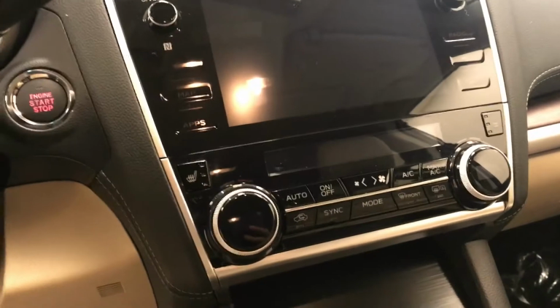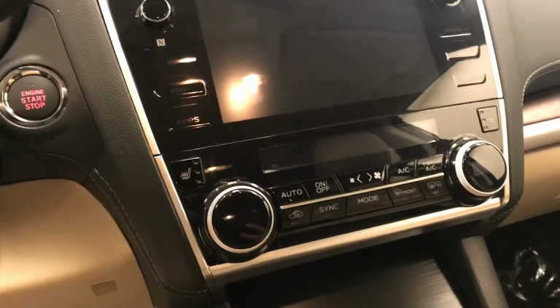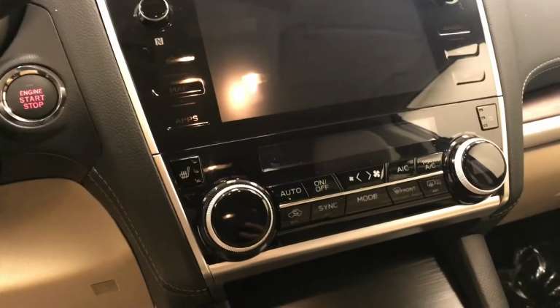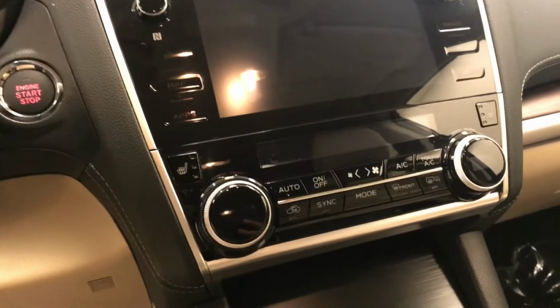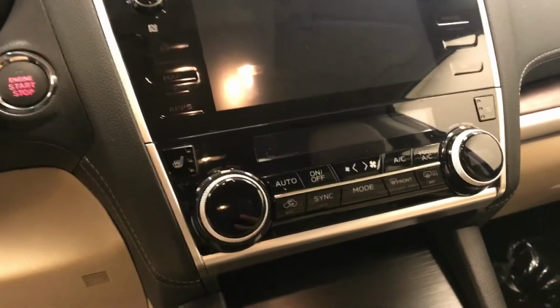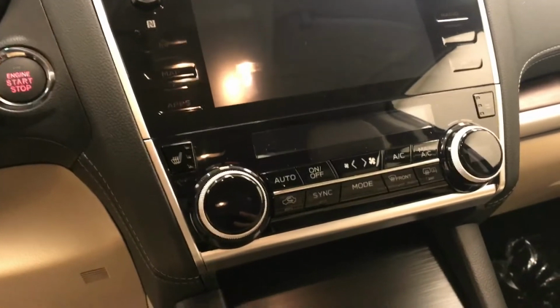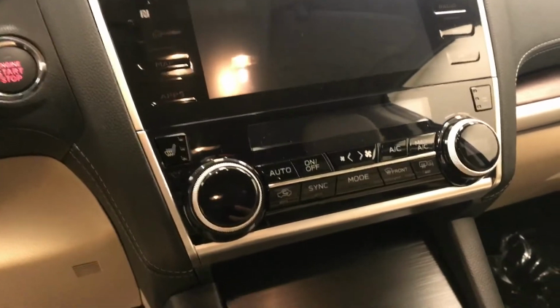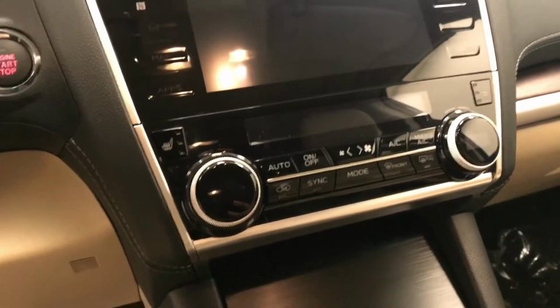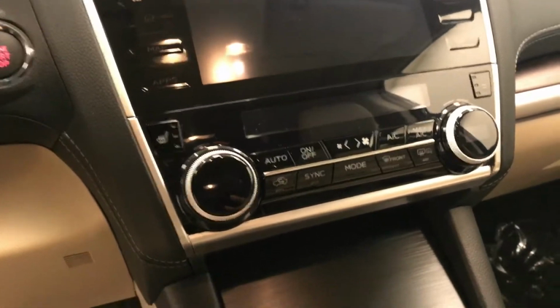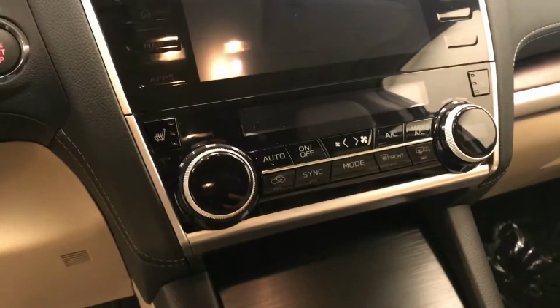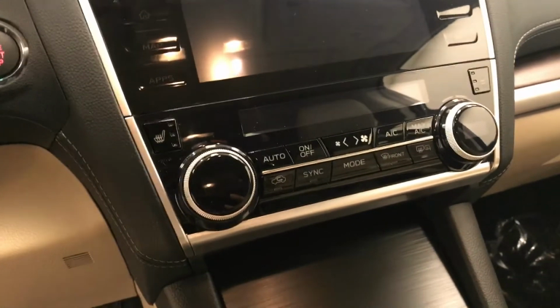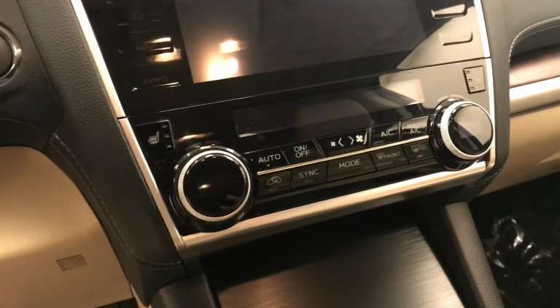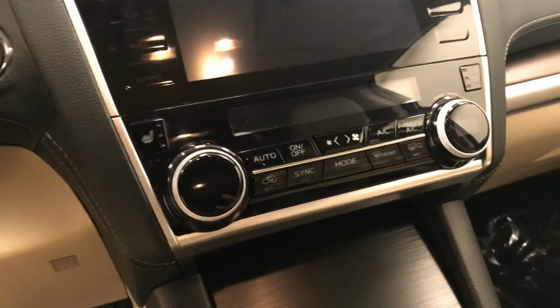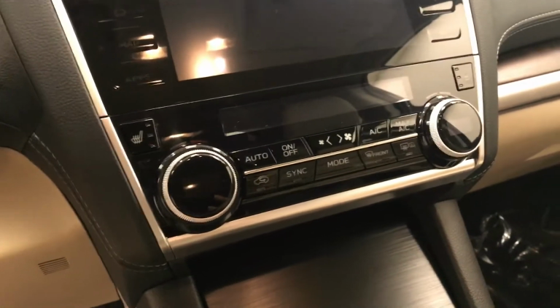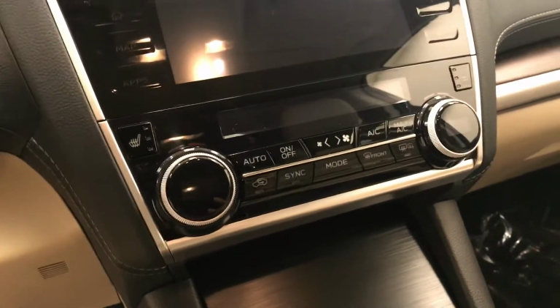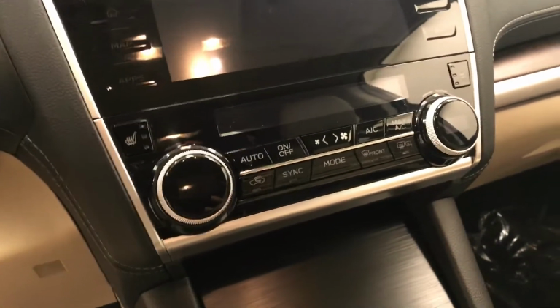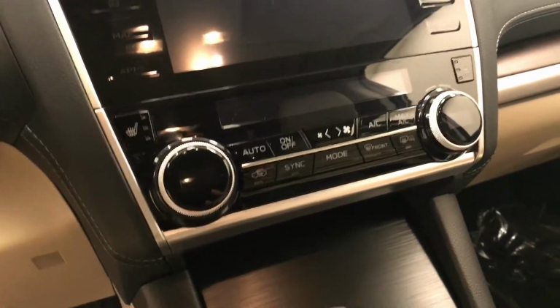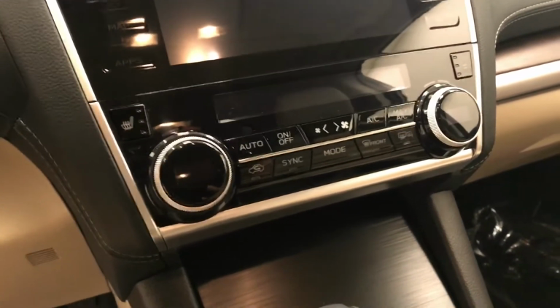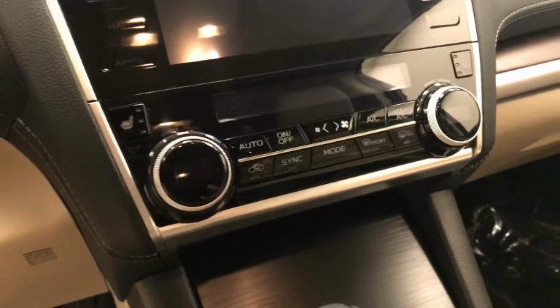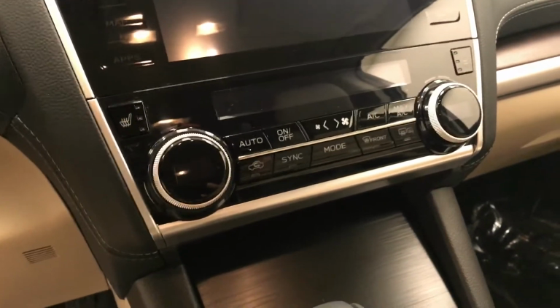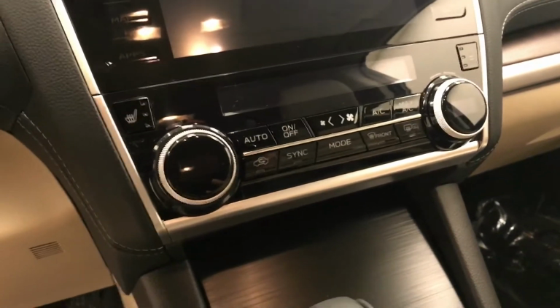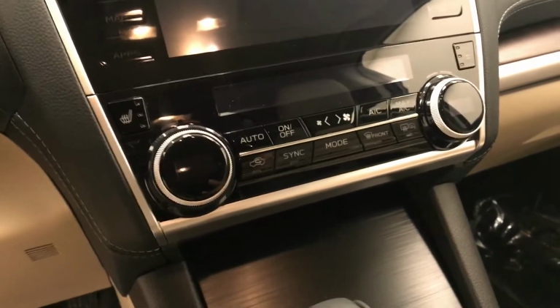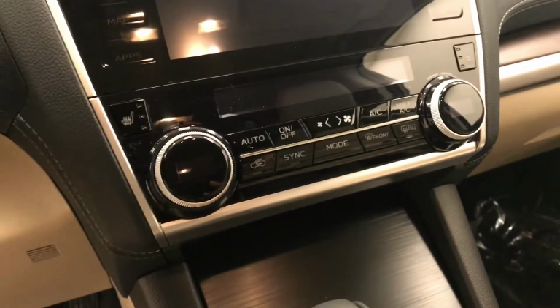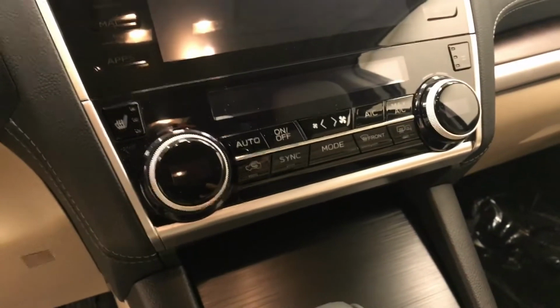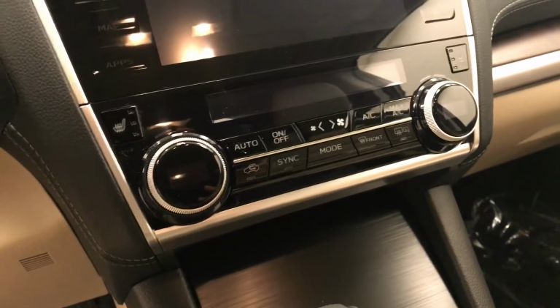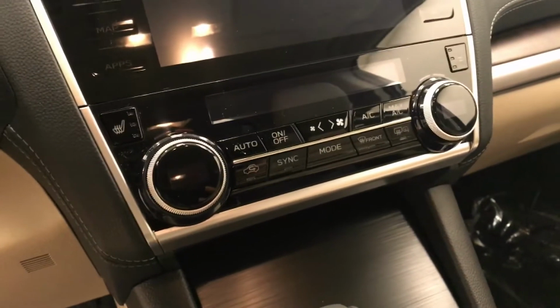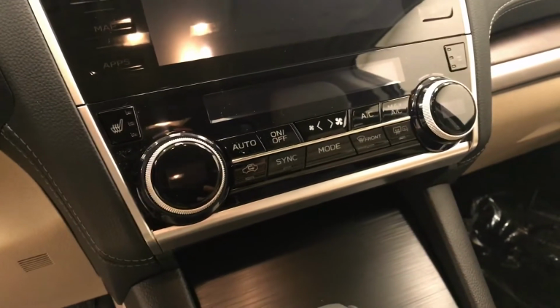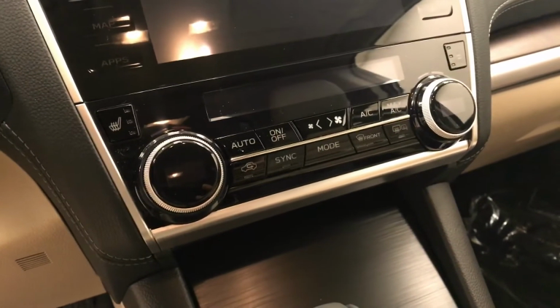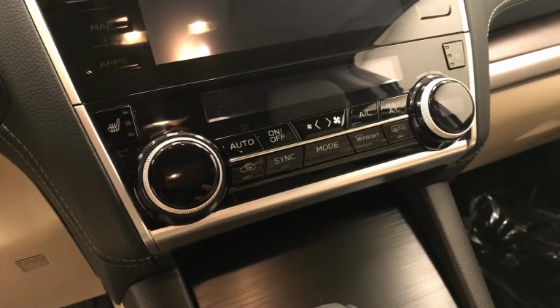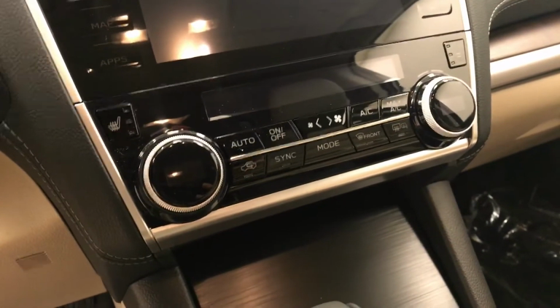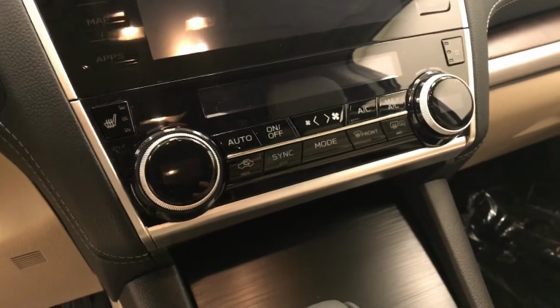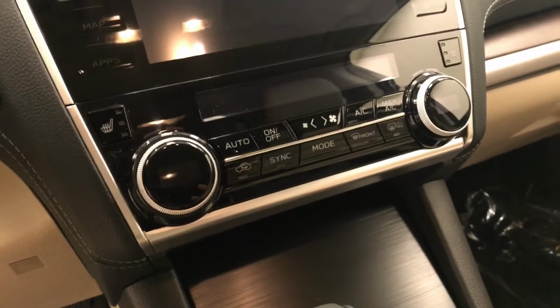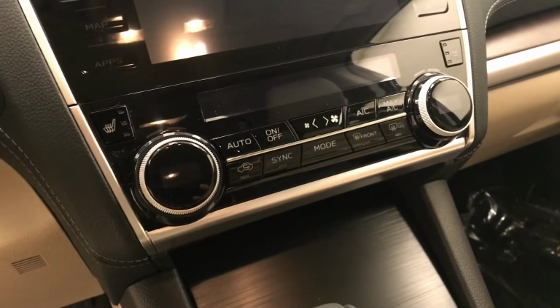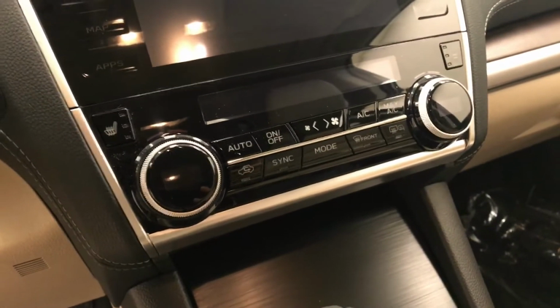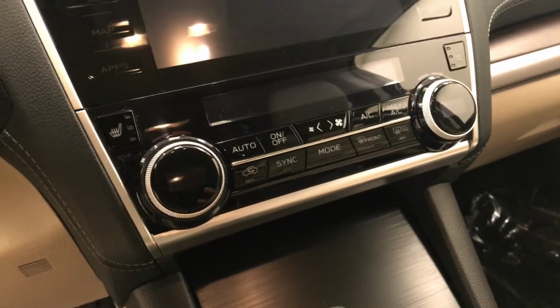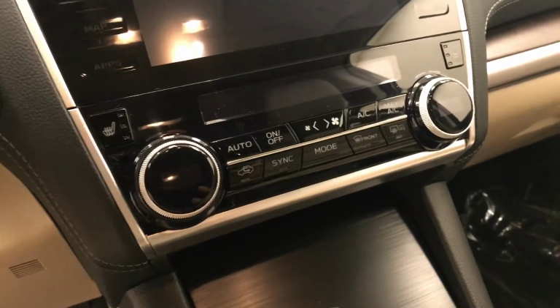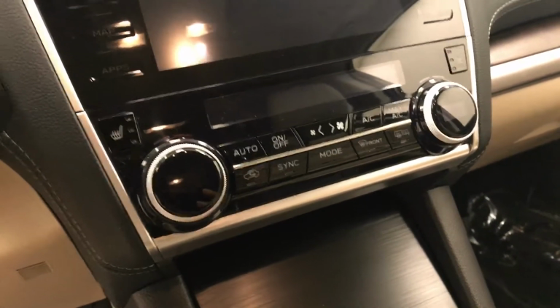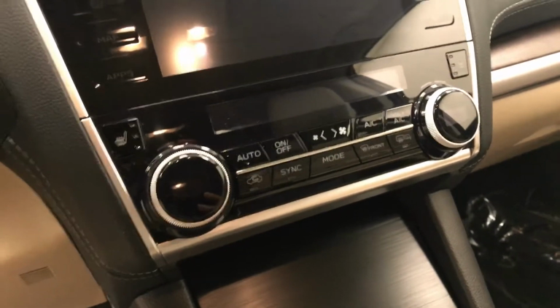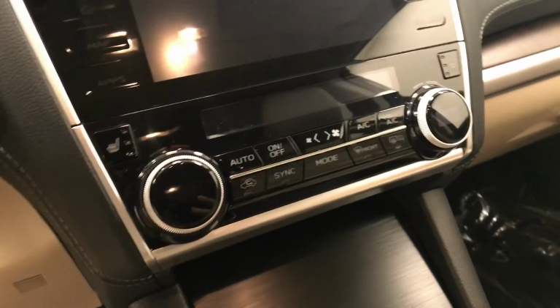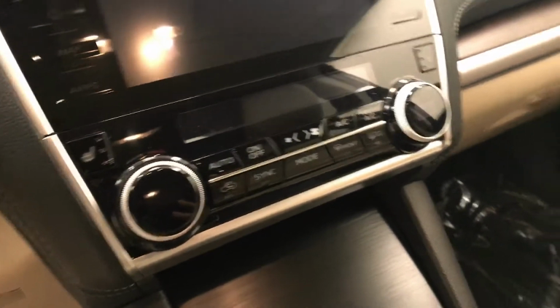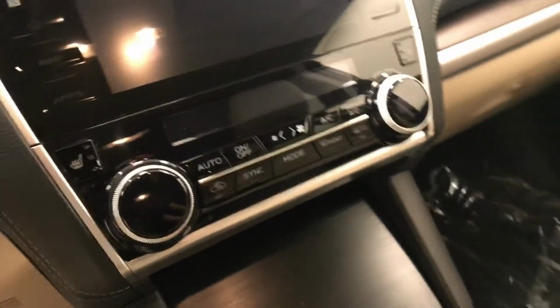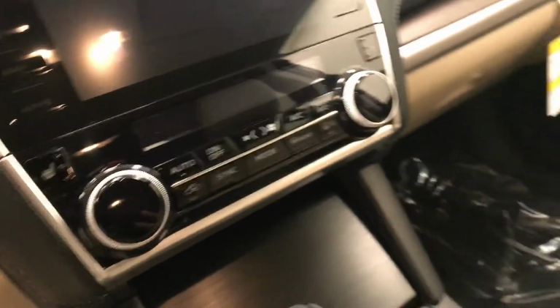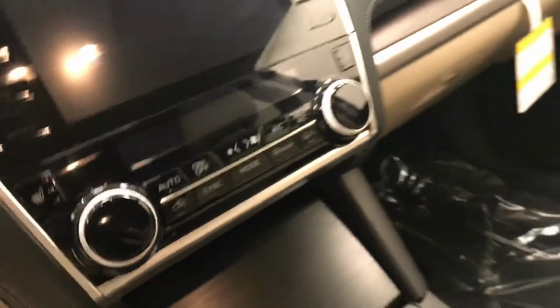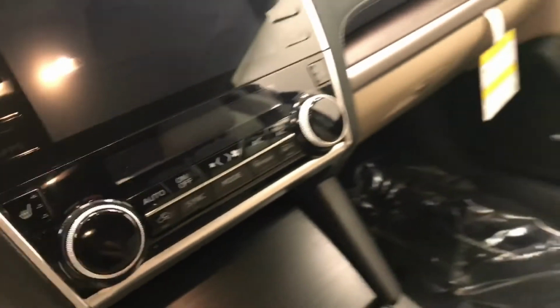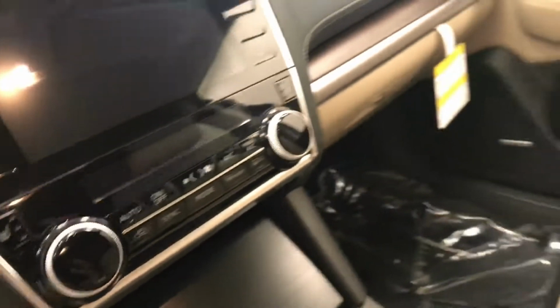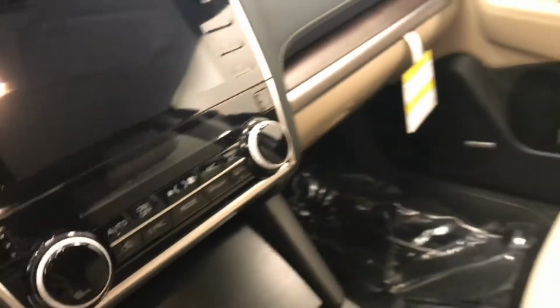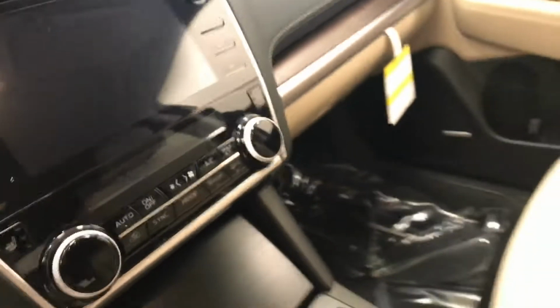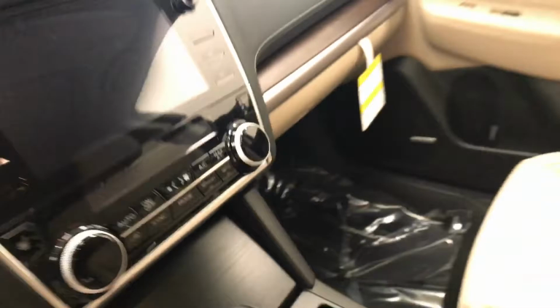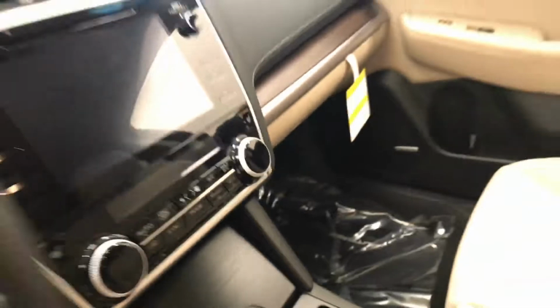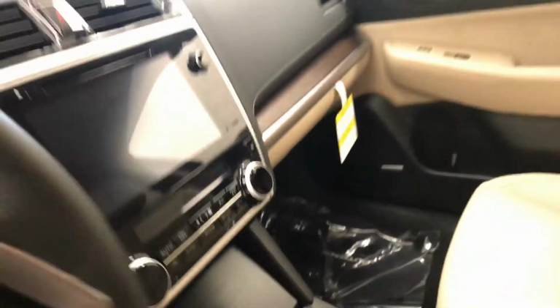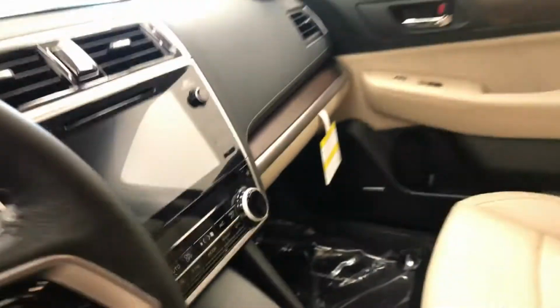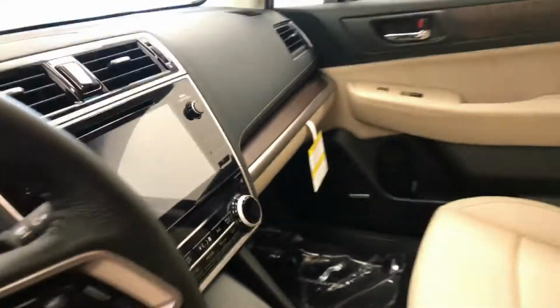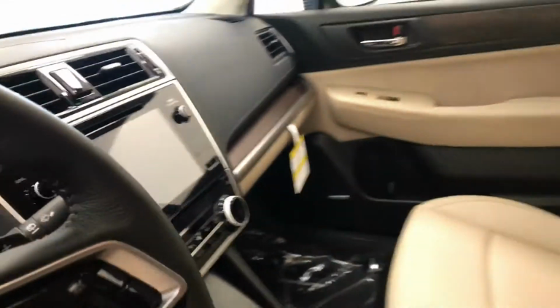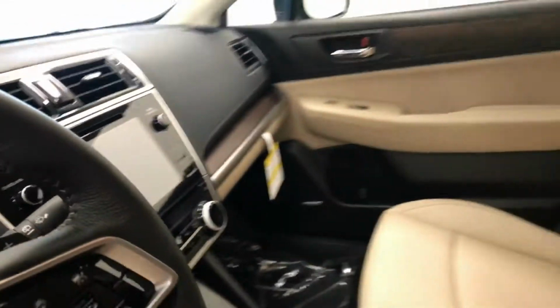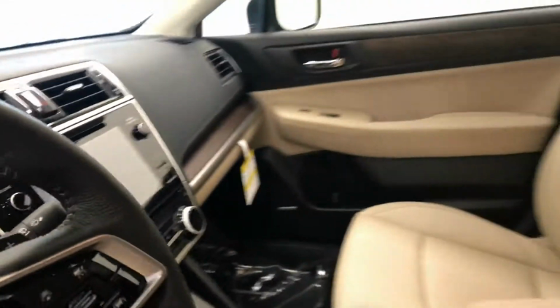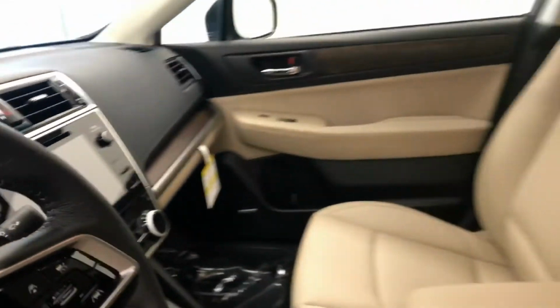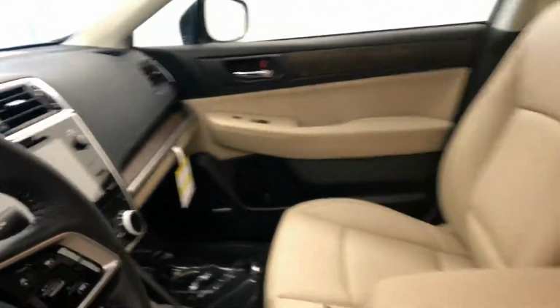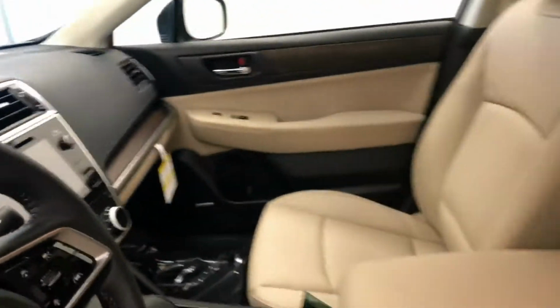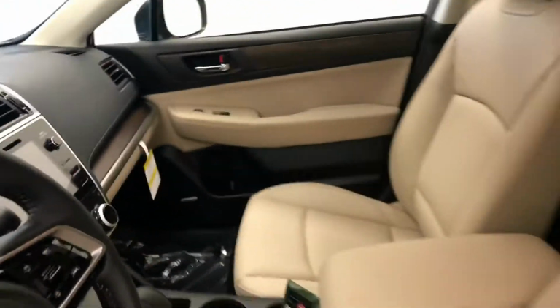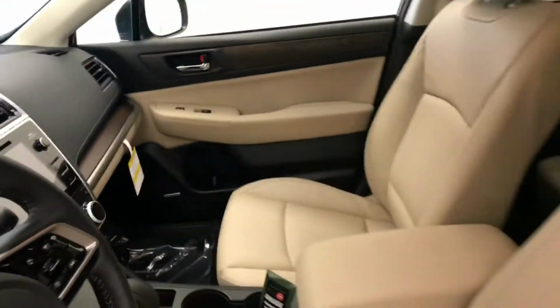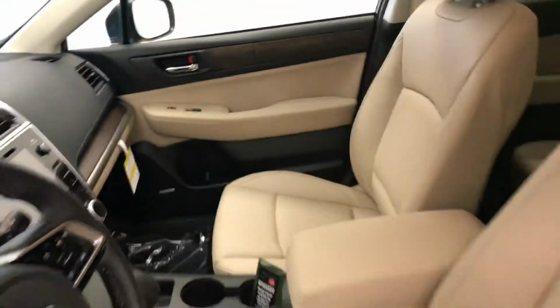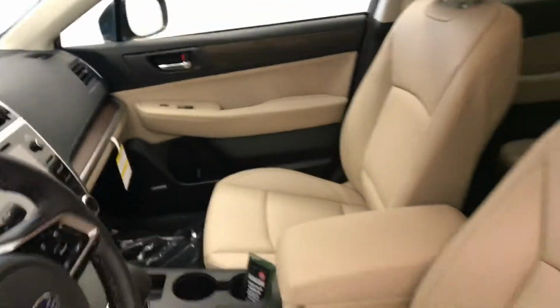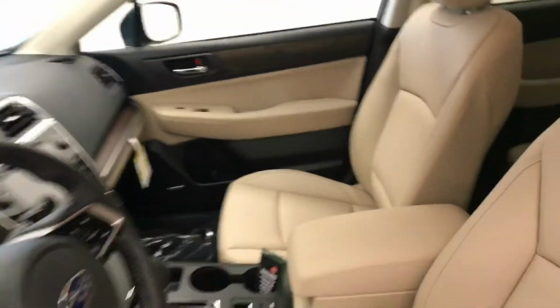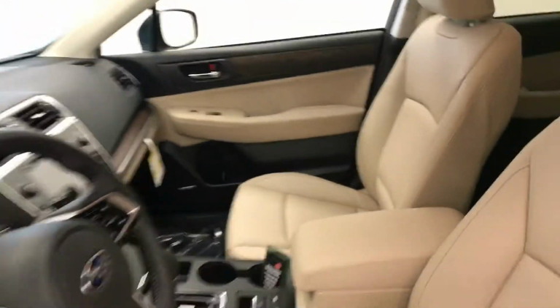Push button start, heated seats and dual zone electronic climate control with AC, and our interior color is jet black and tan.